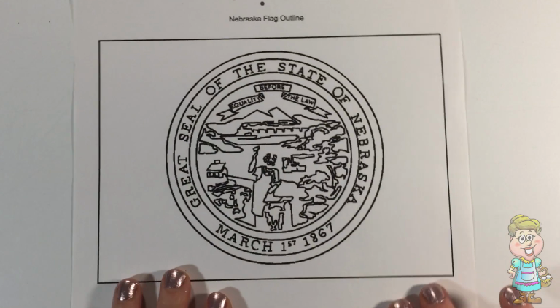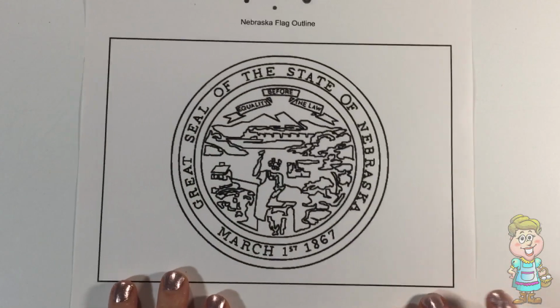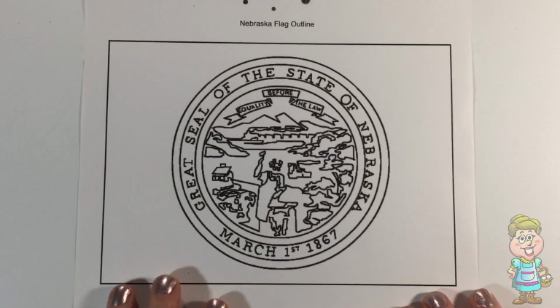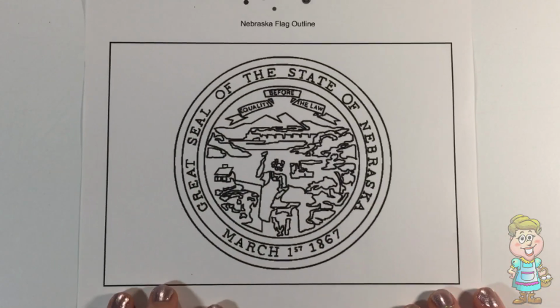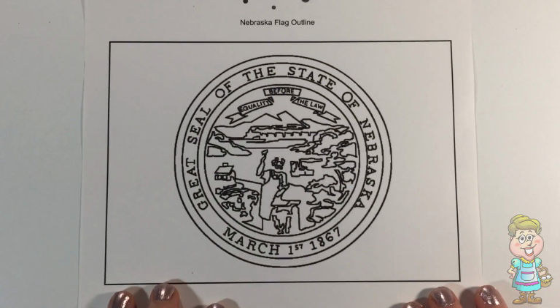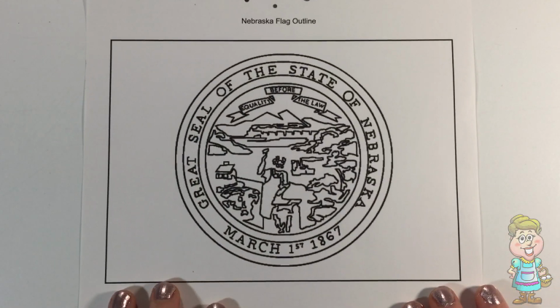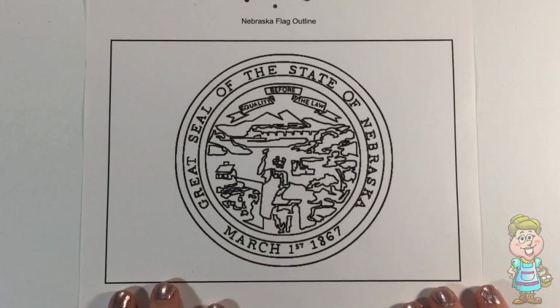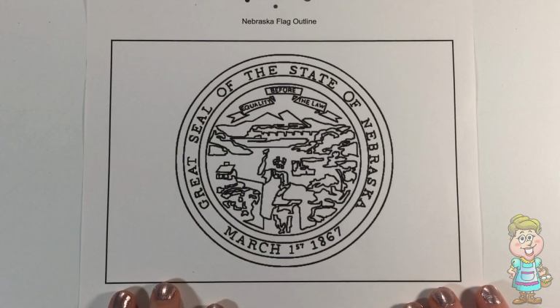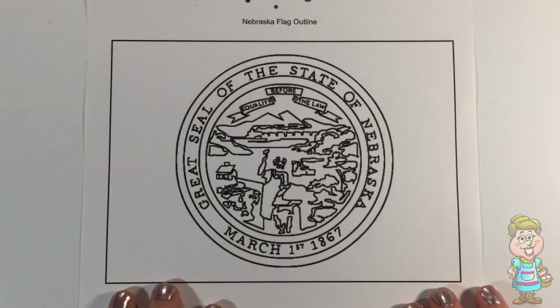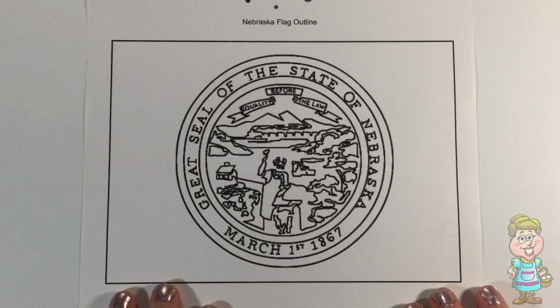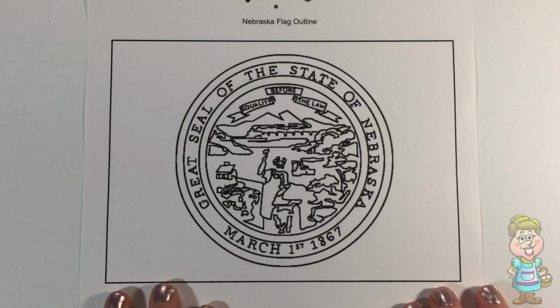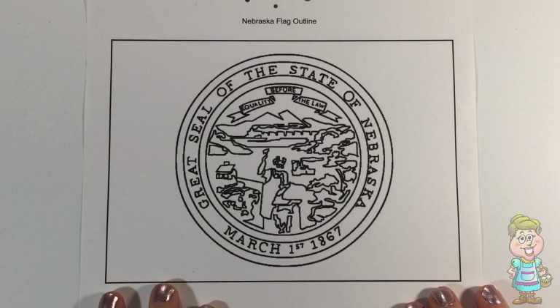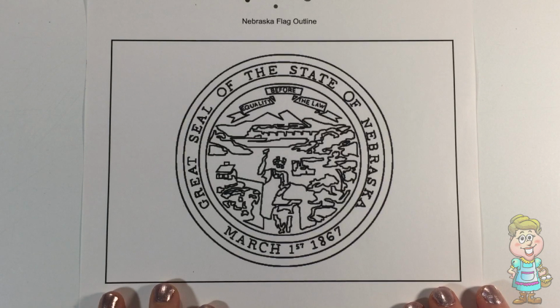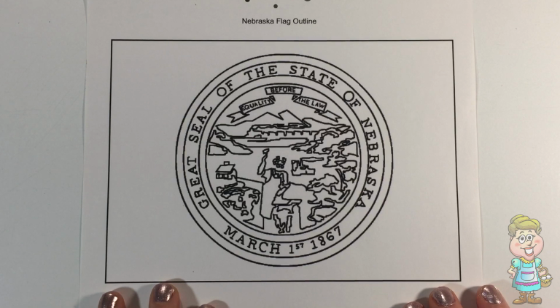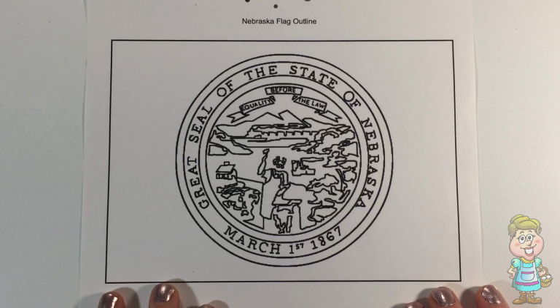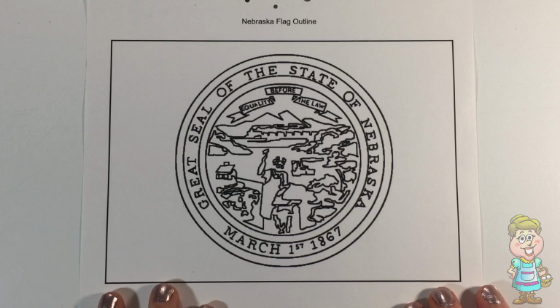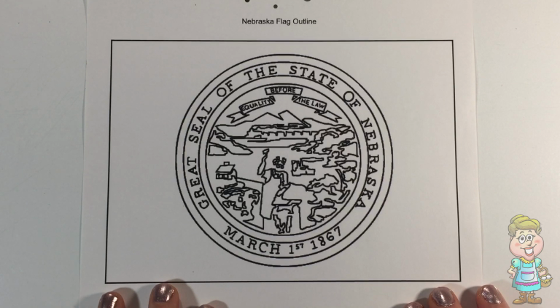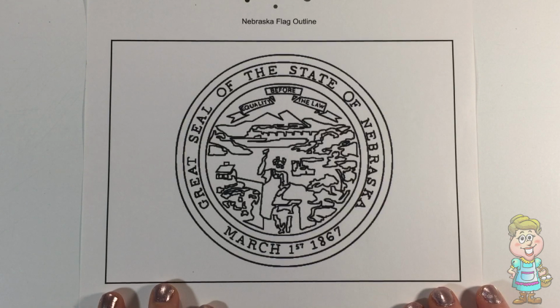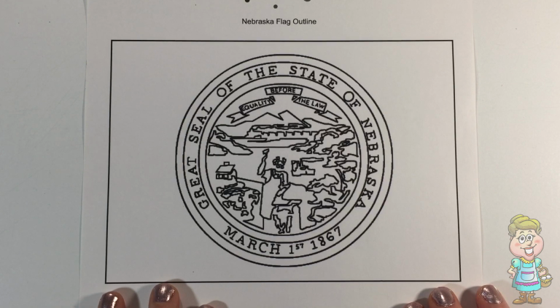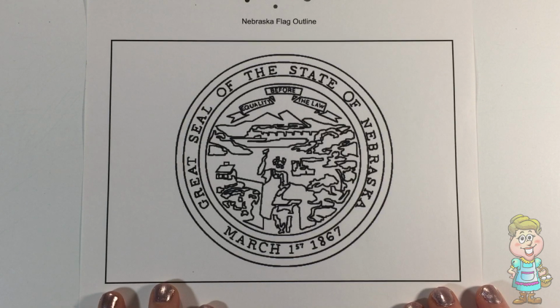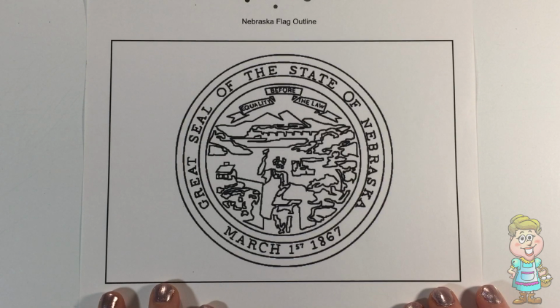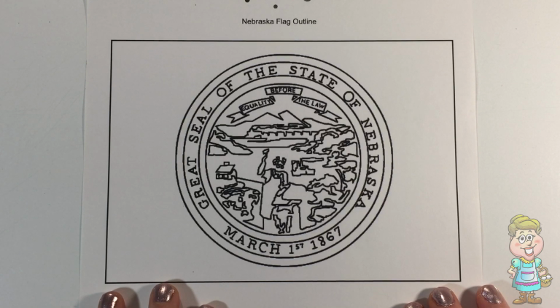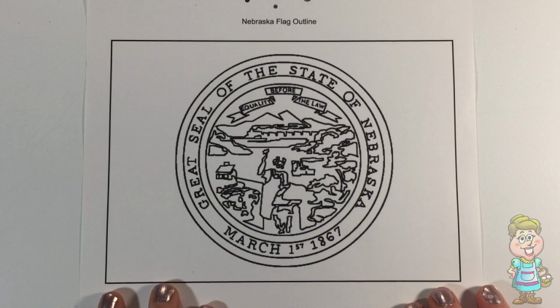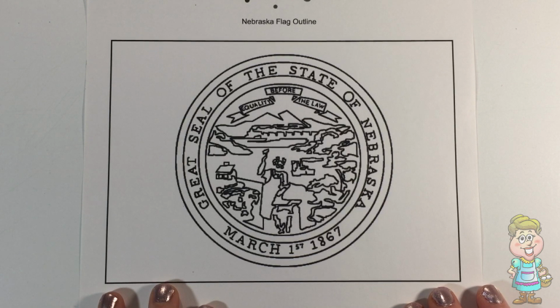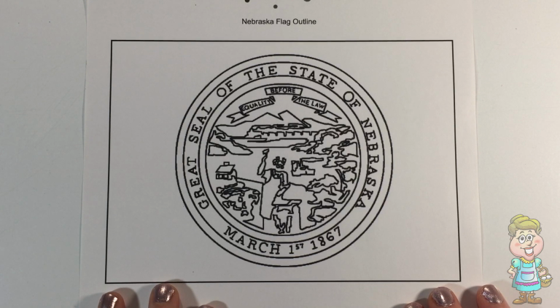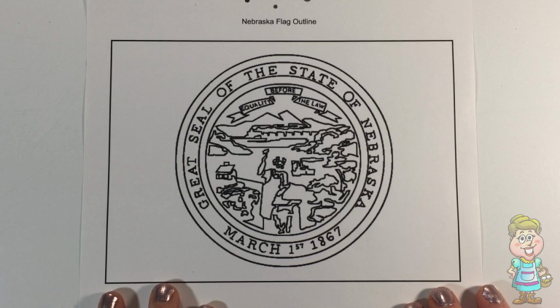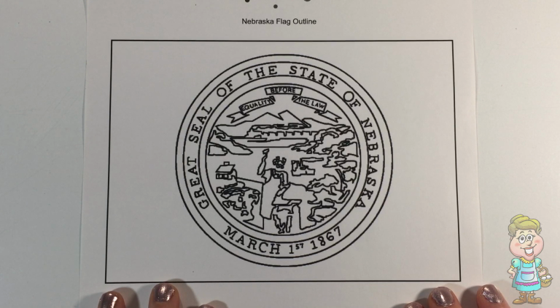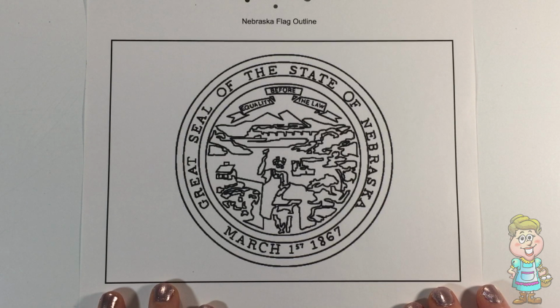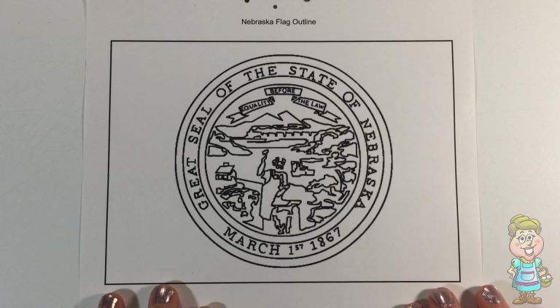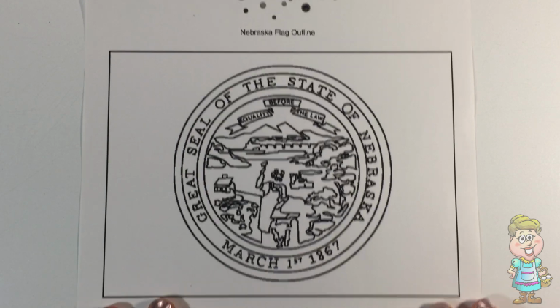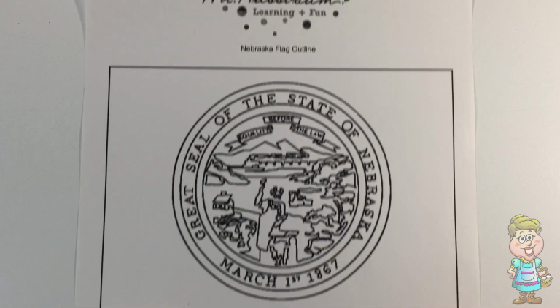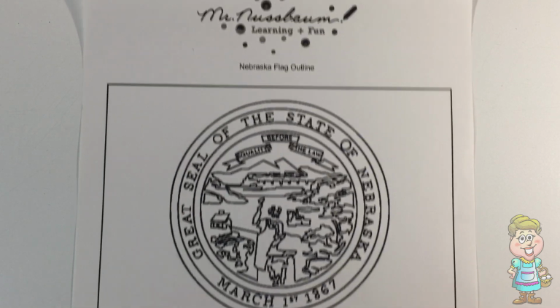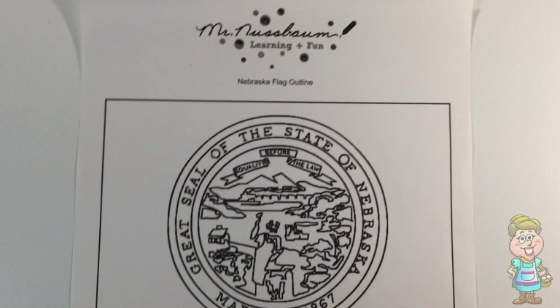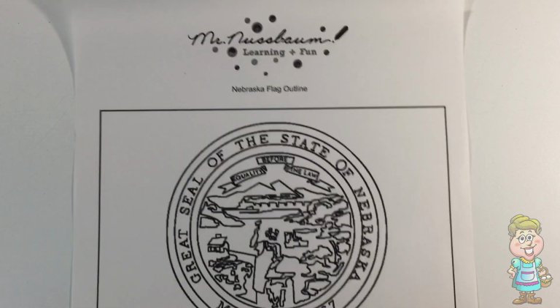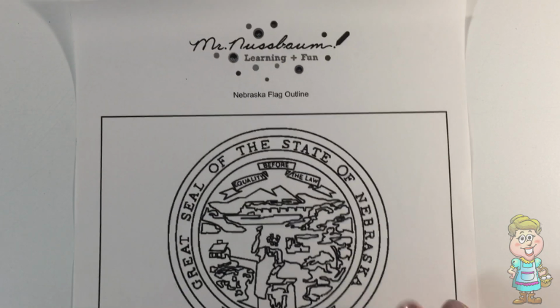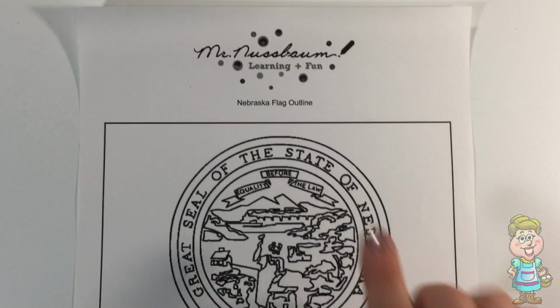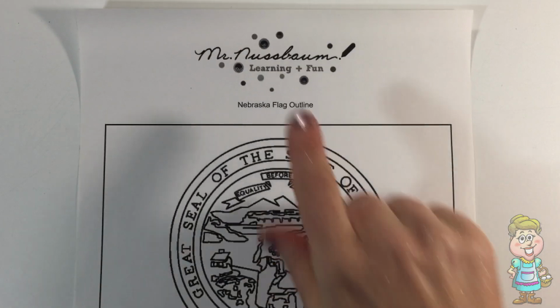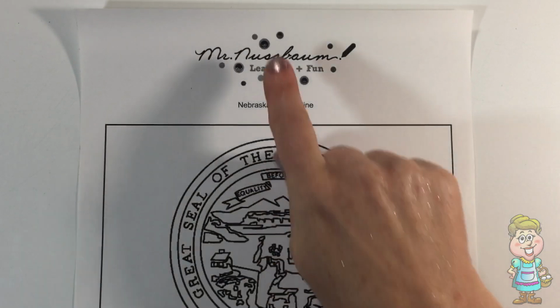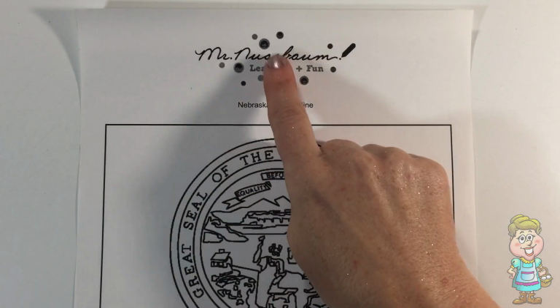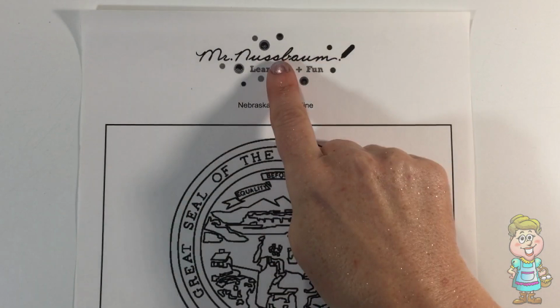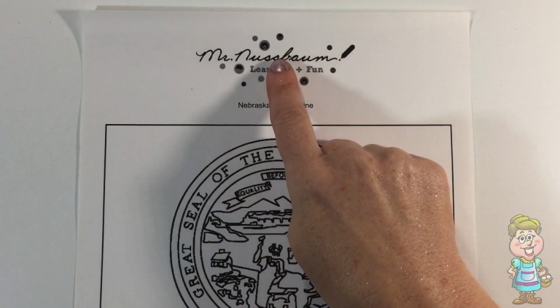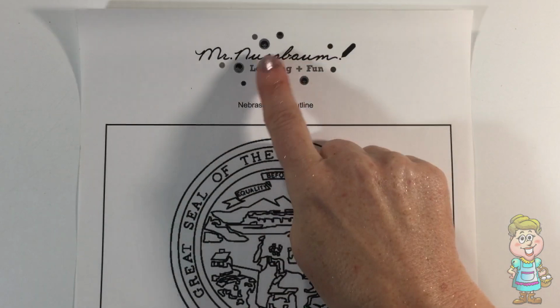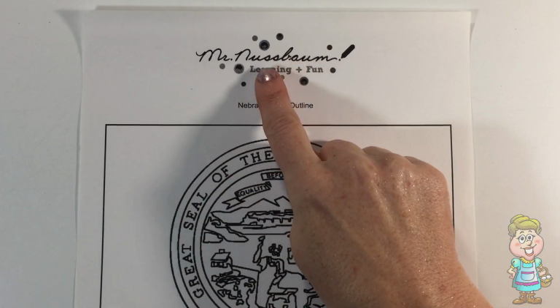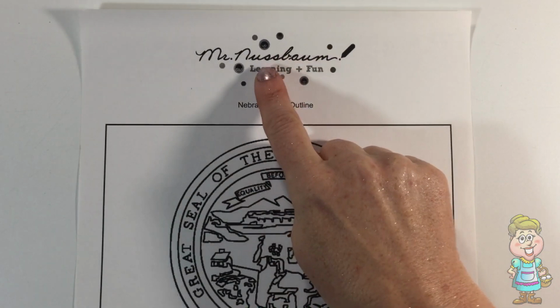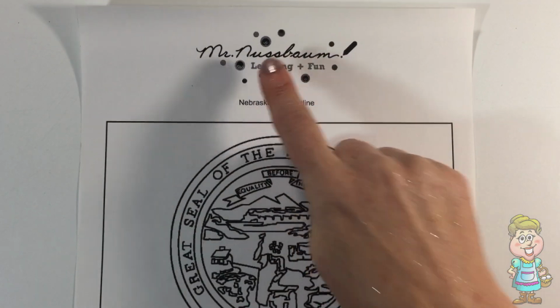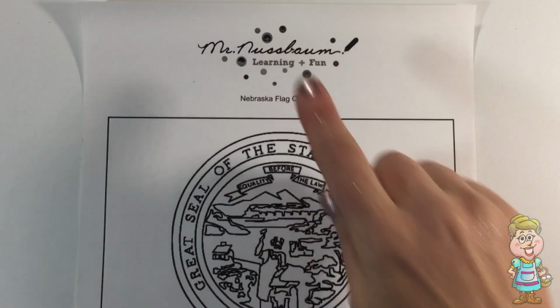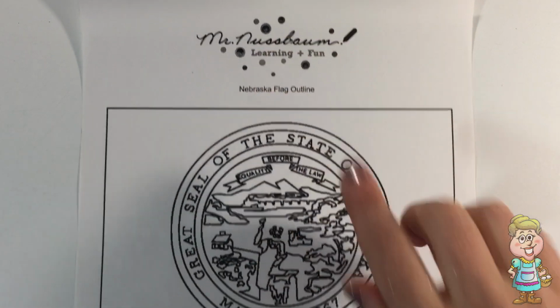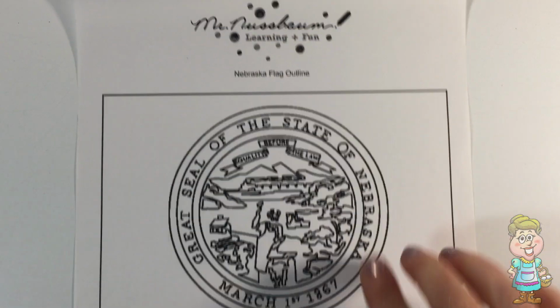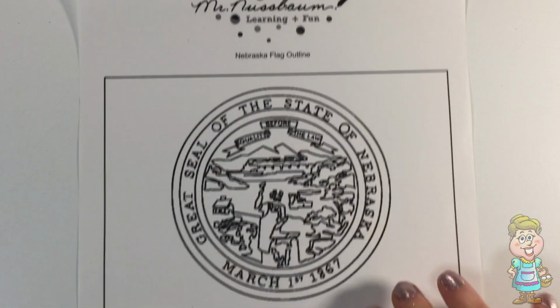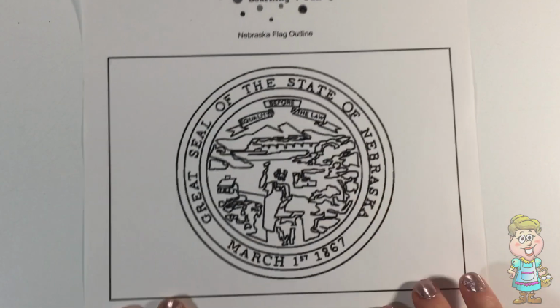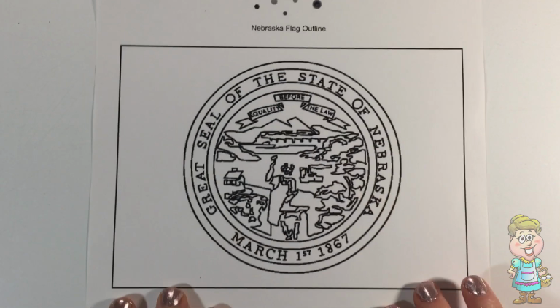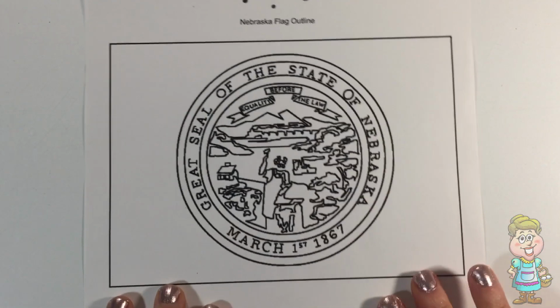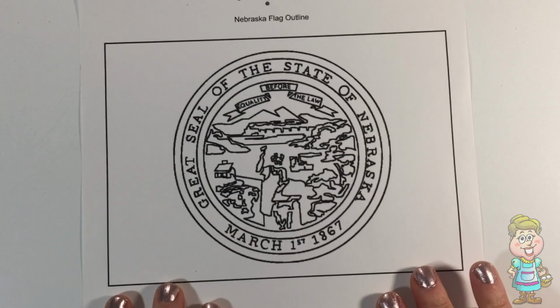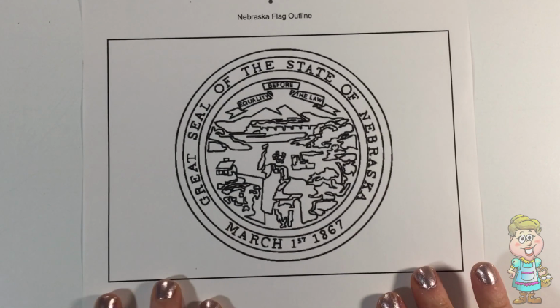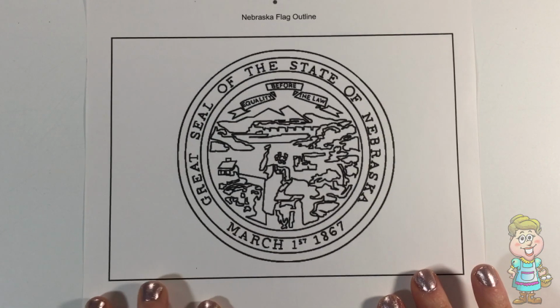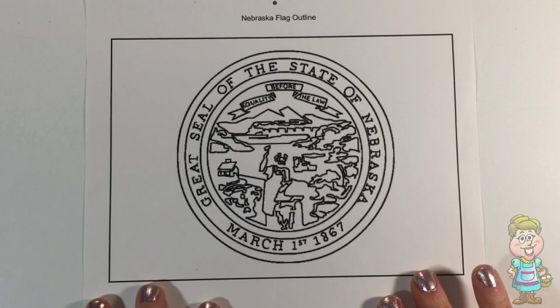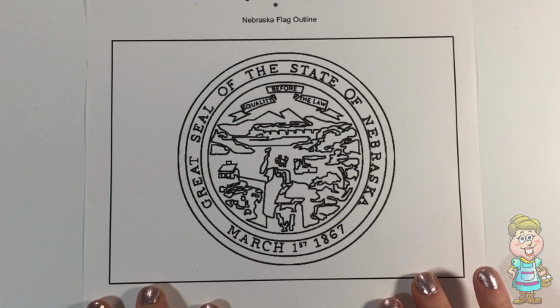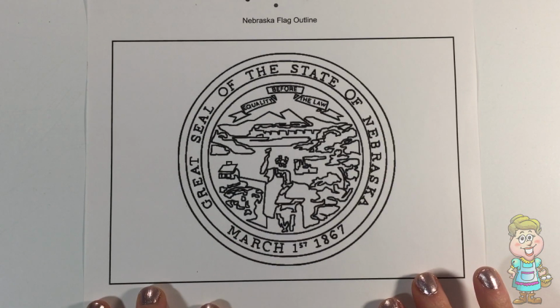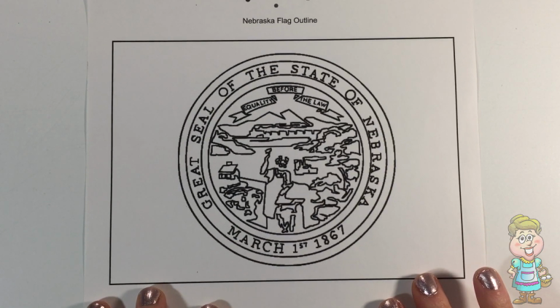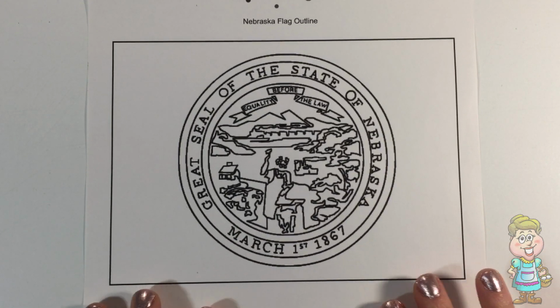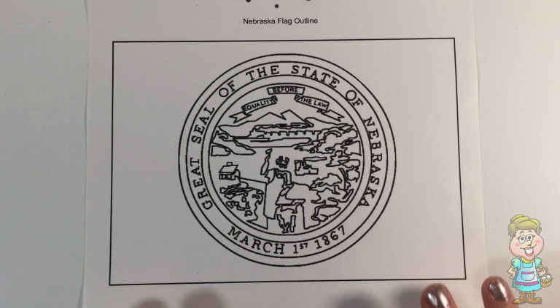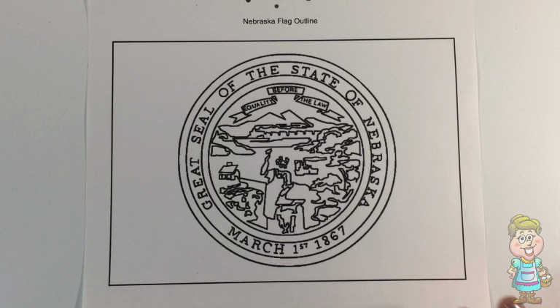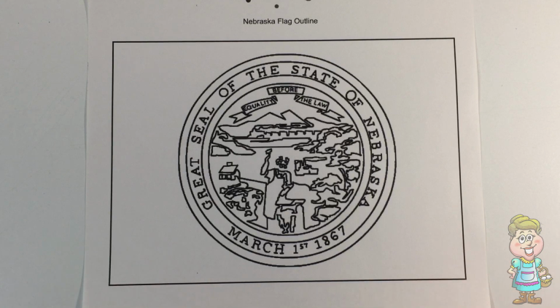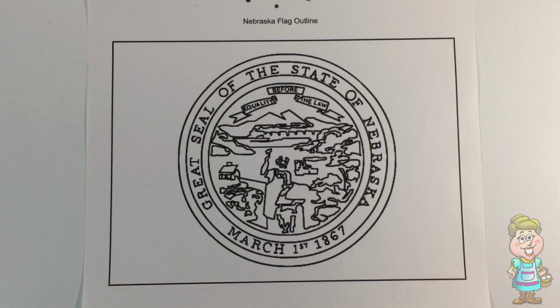Here is the state flag of Nebraska. Thanks, Mr. Nussbaum. Let's color it.